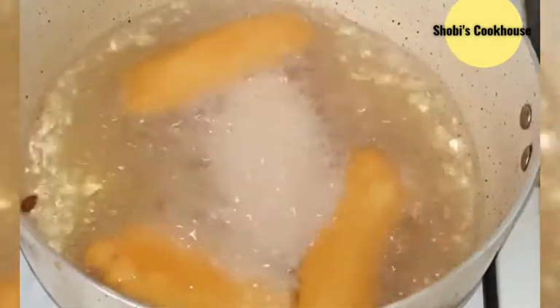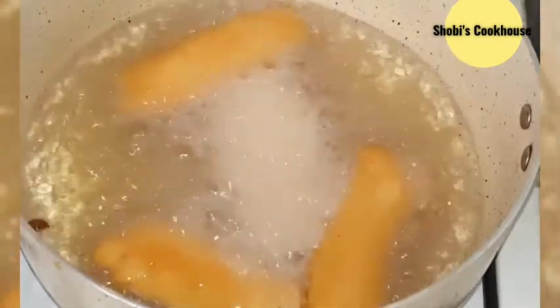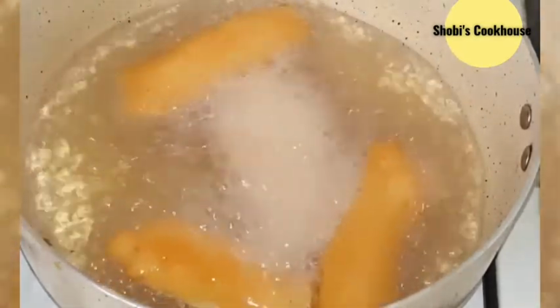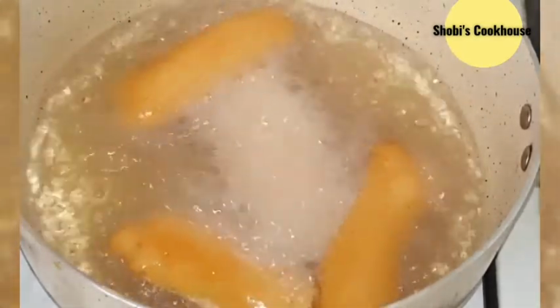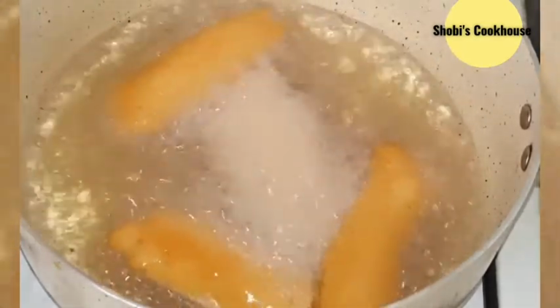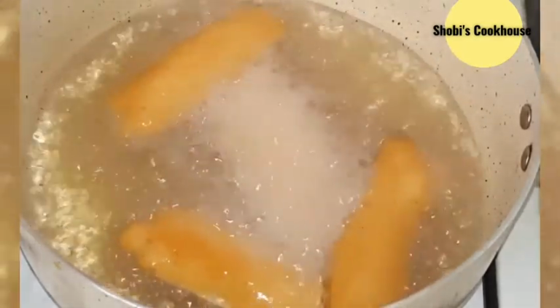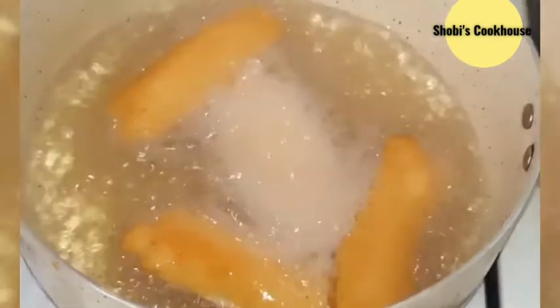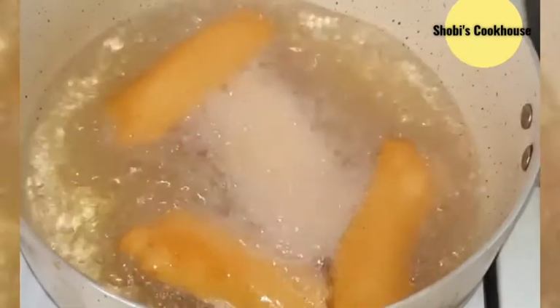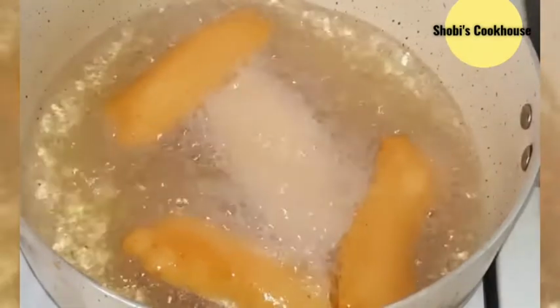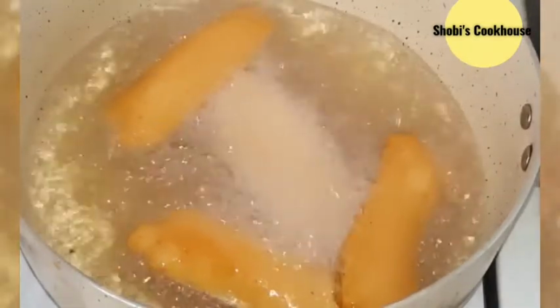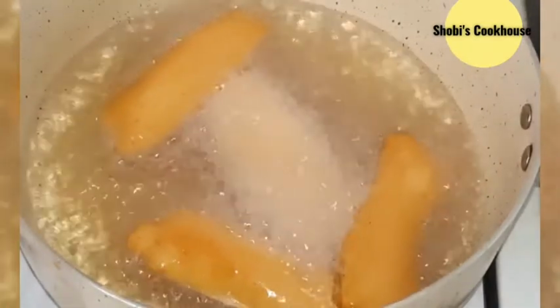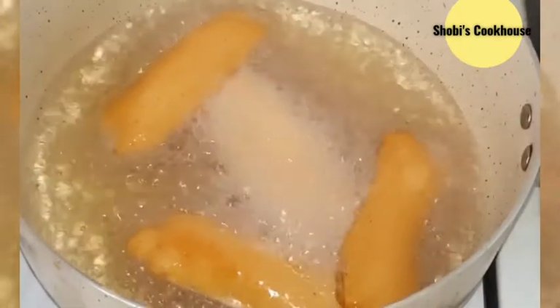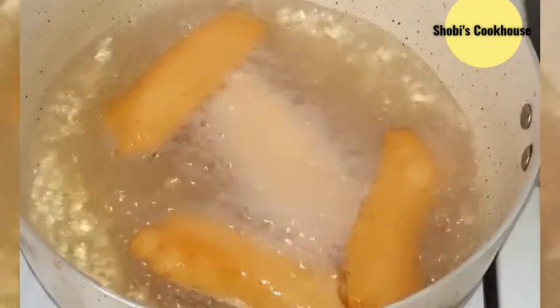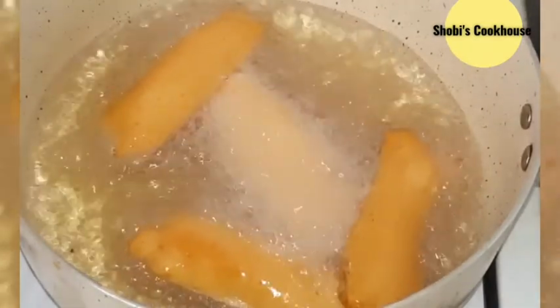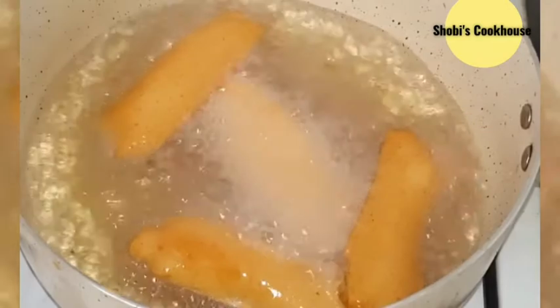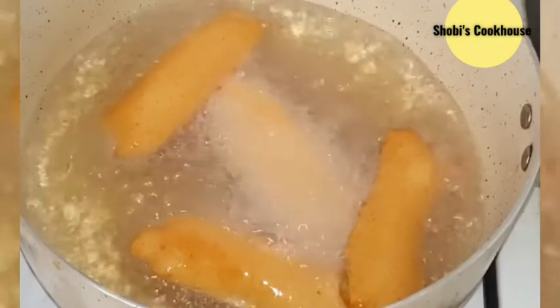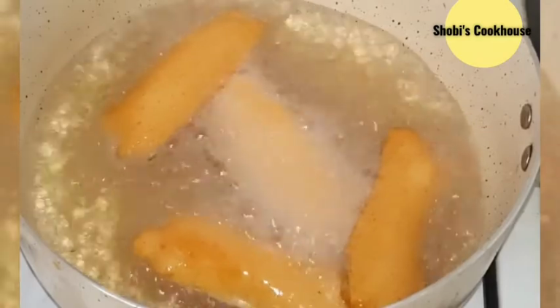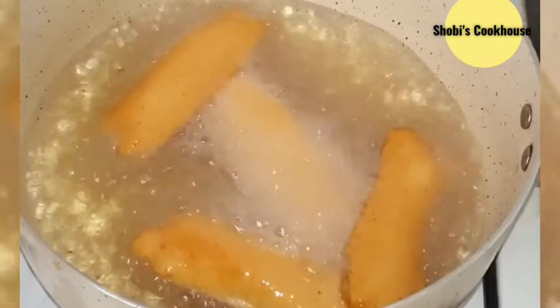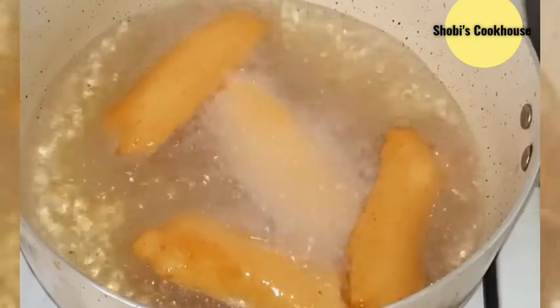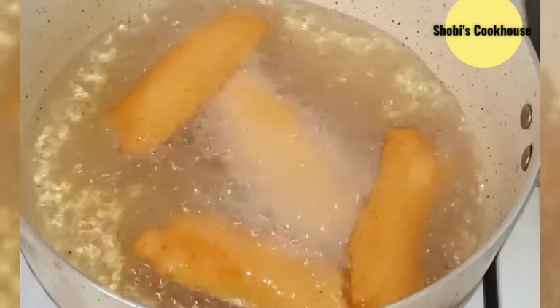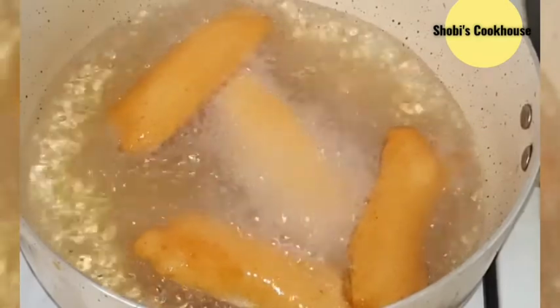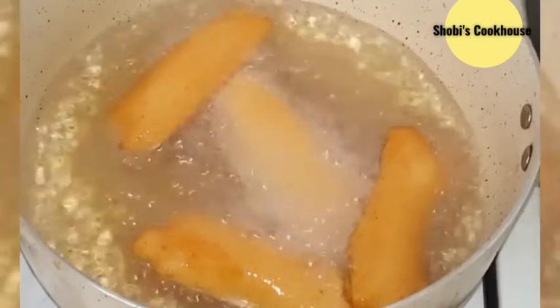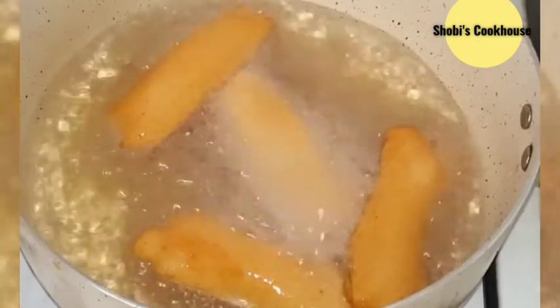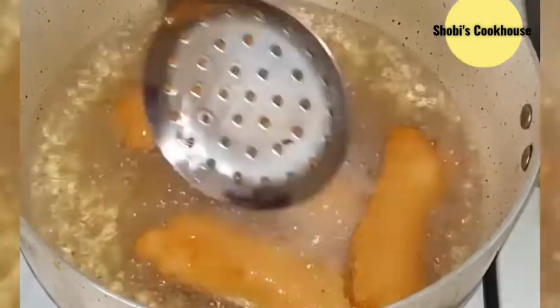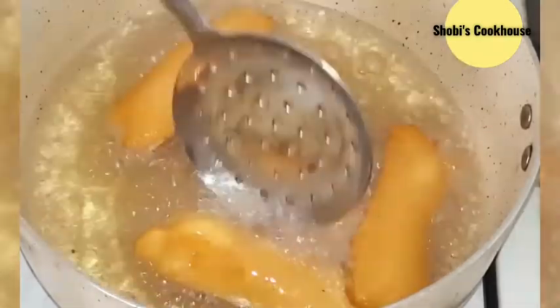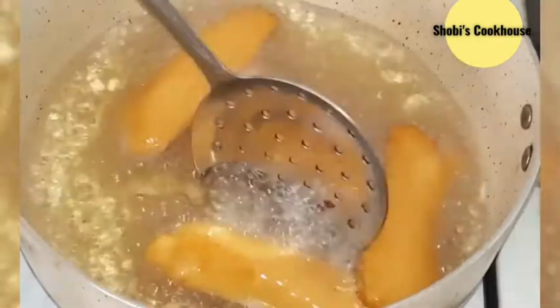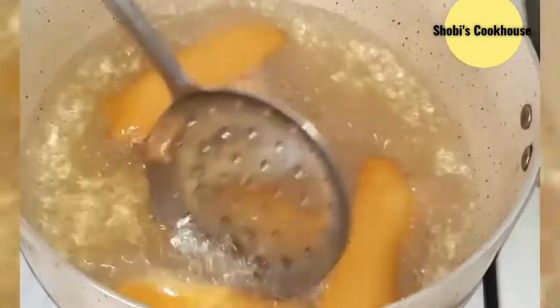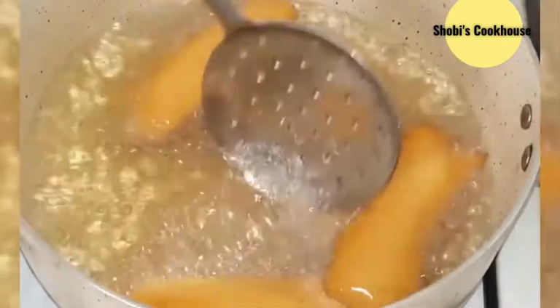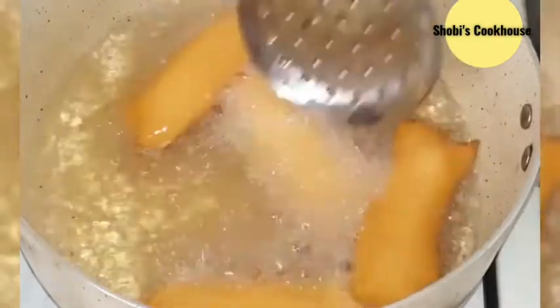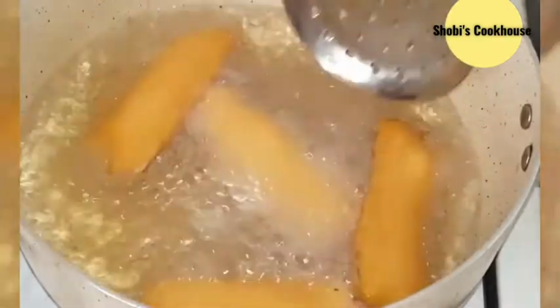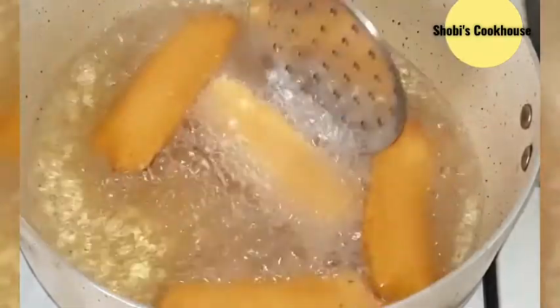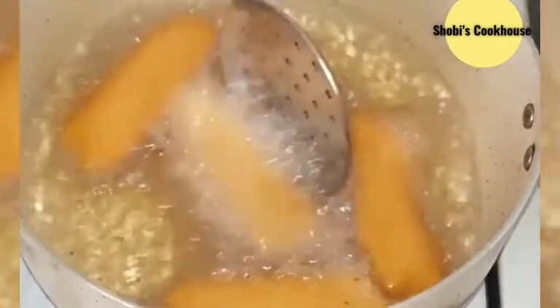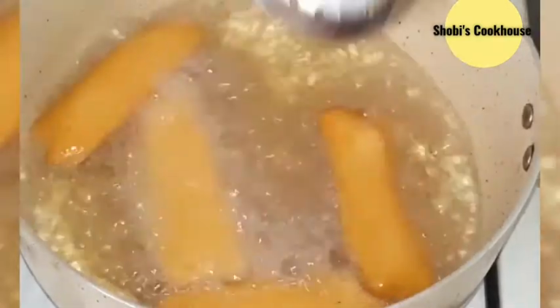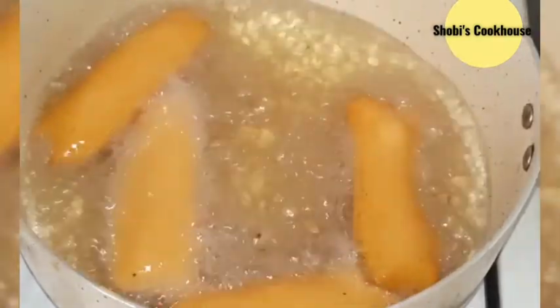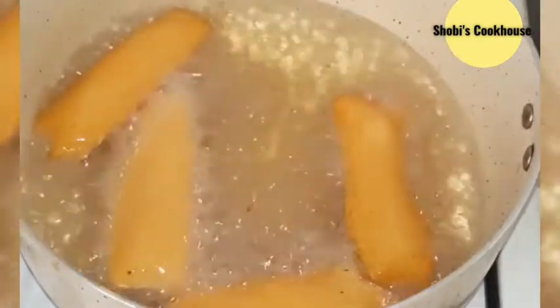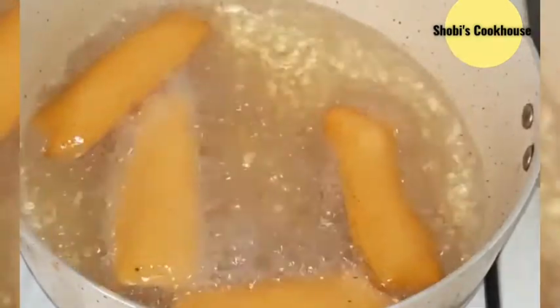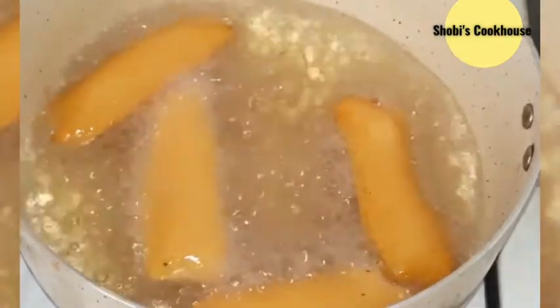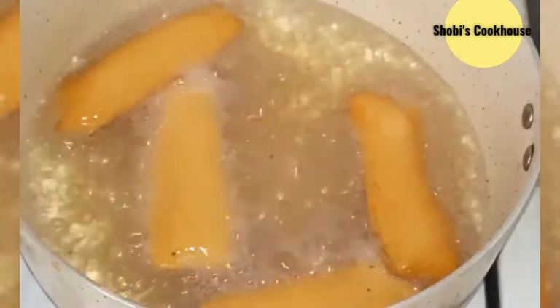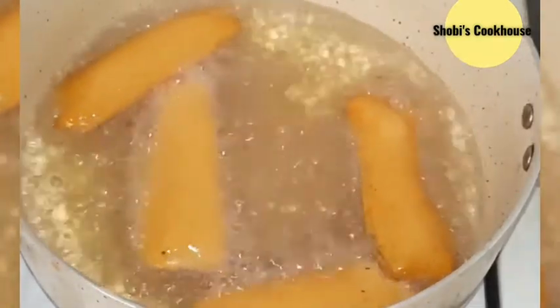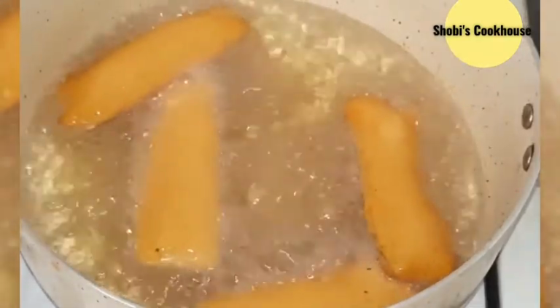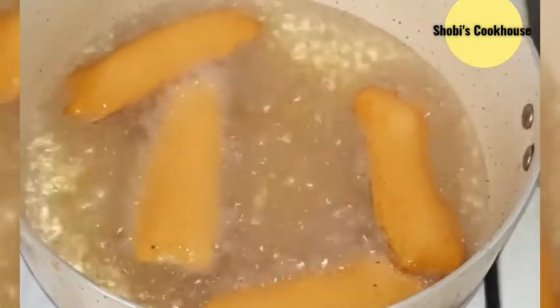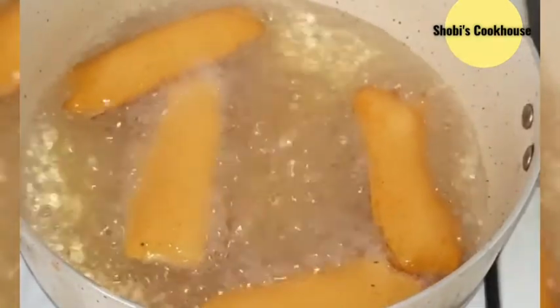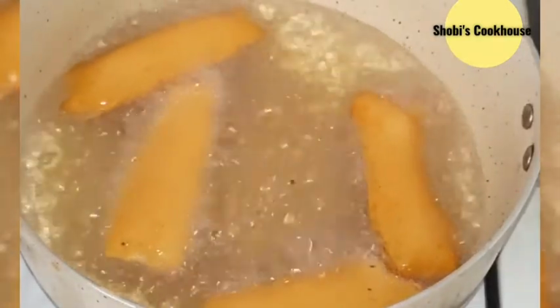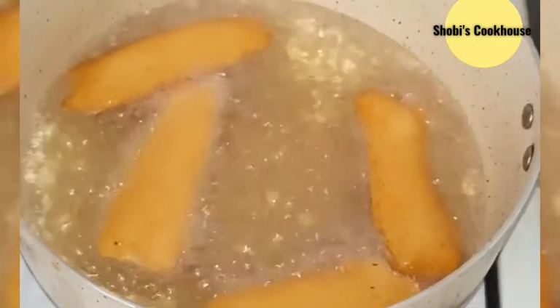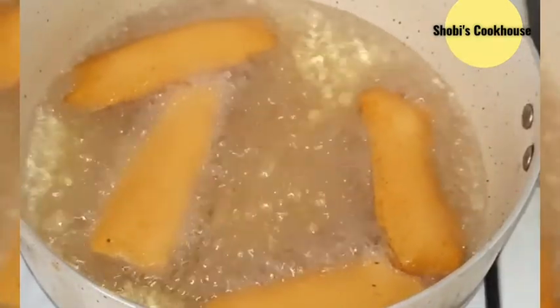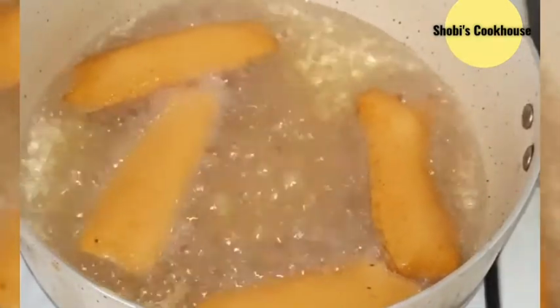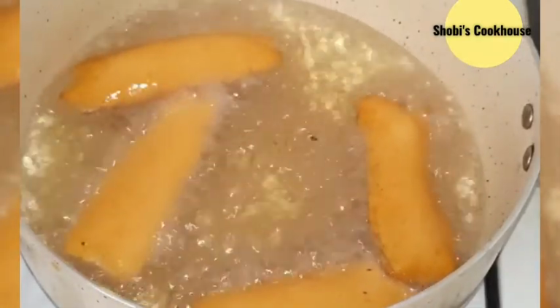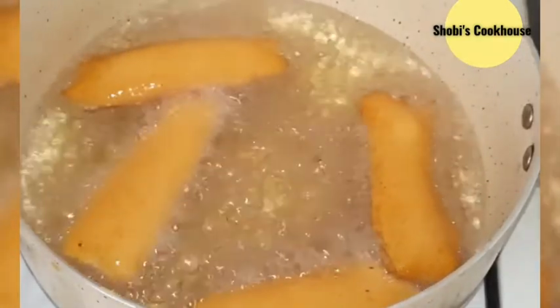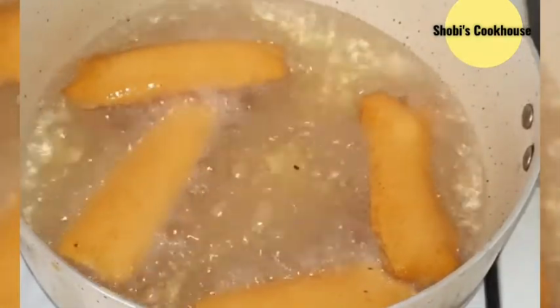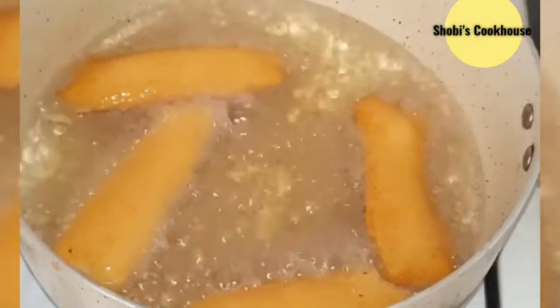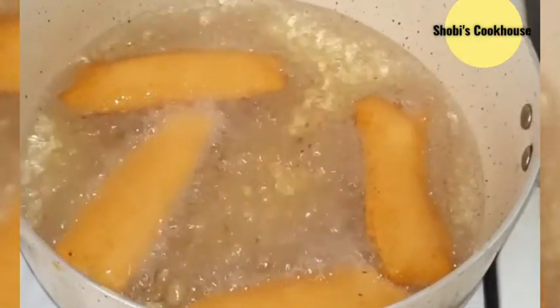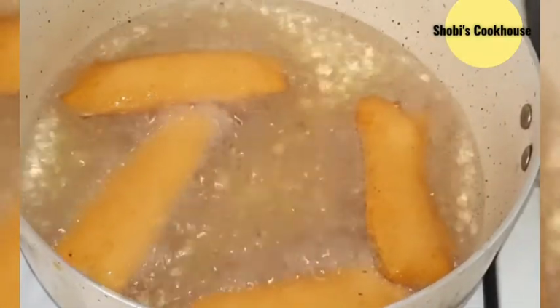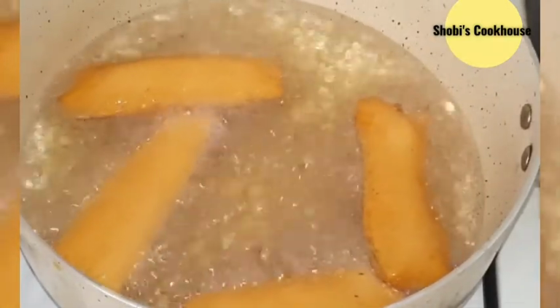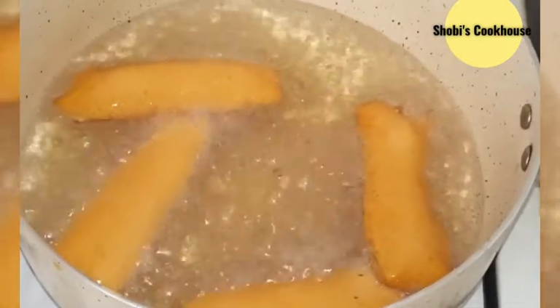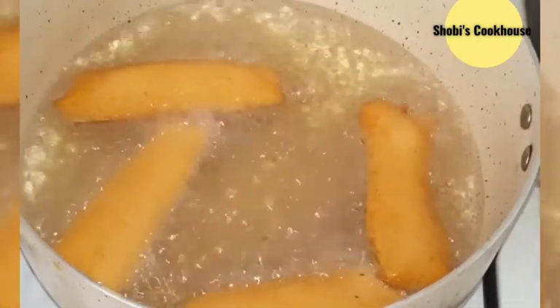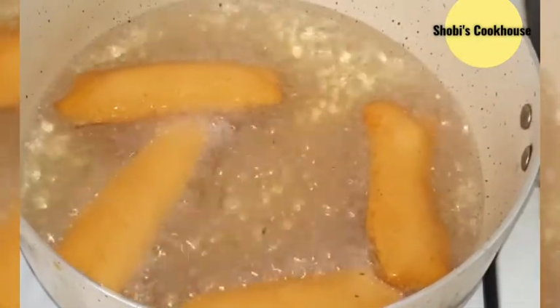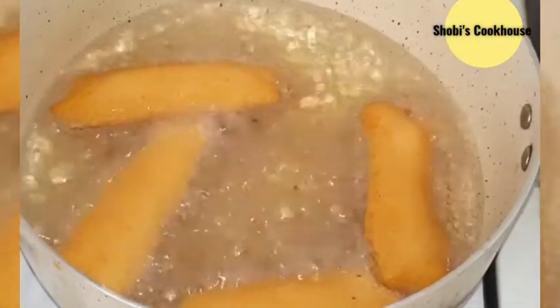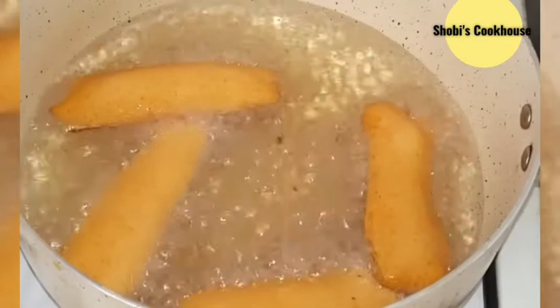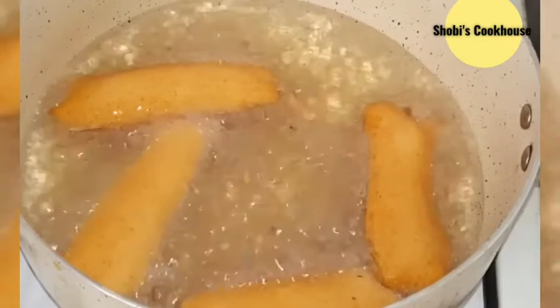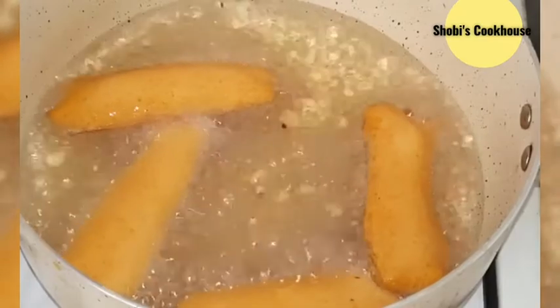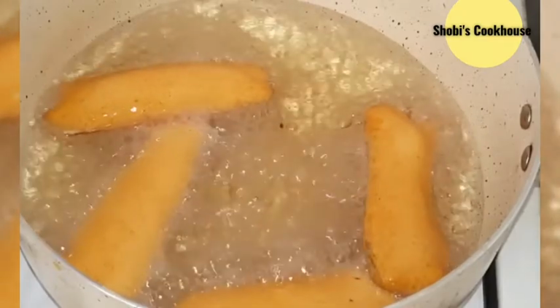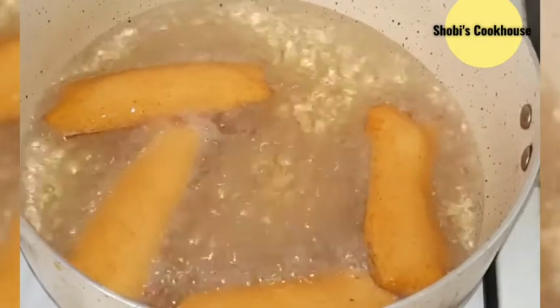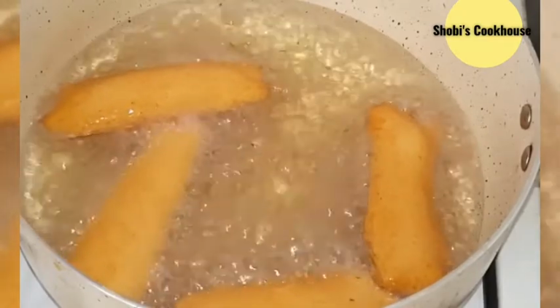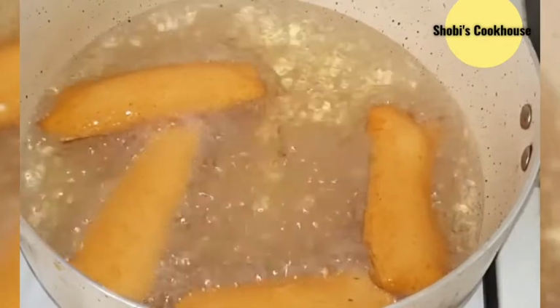As you can see, there are a few ingredients in the batter. You can adjust the shape and size of the bajji pieces. You can coat them round and round.